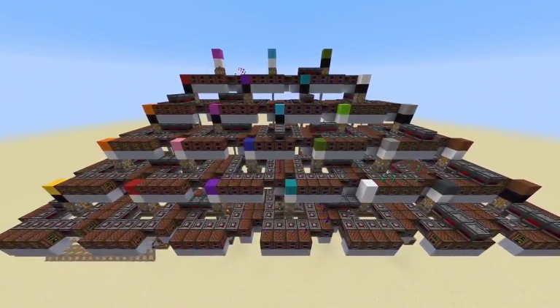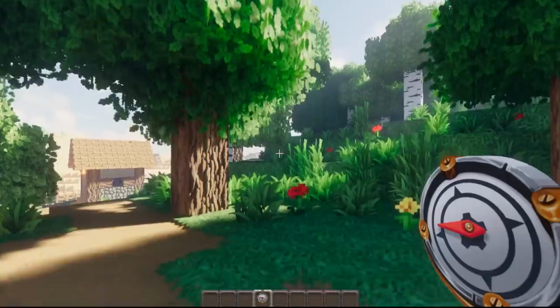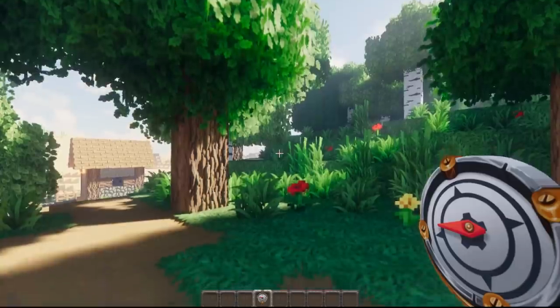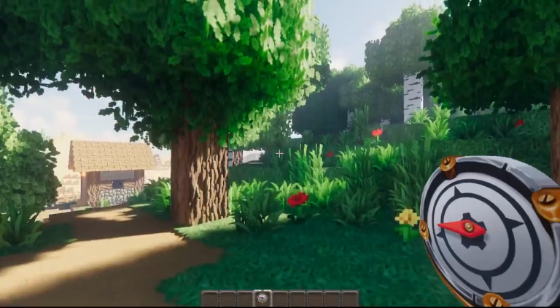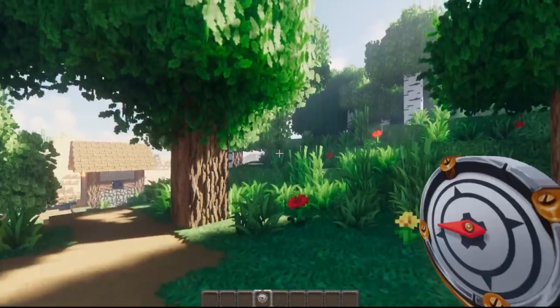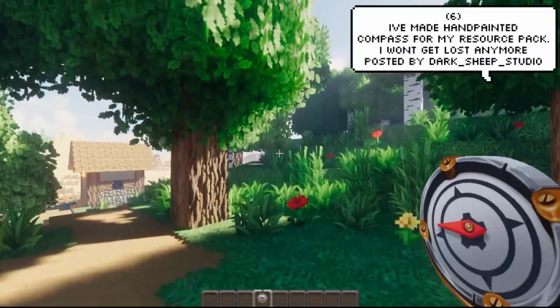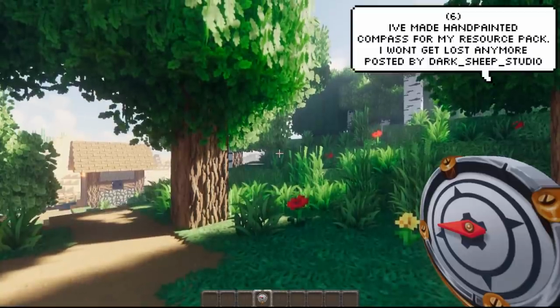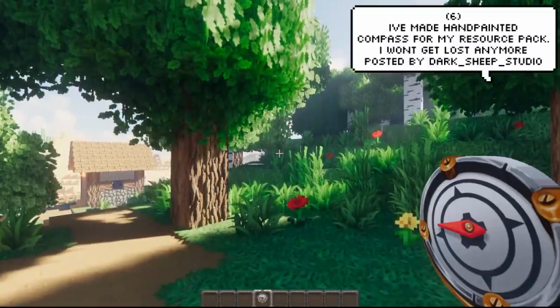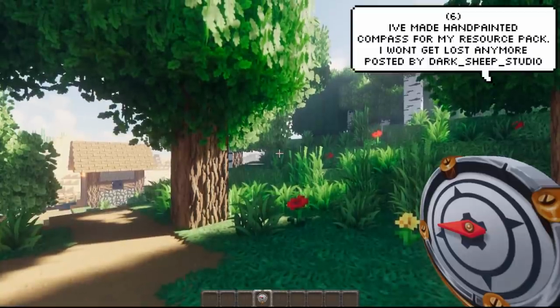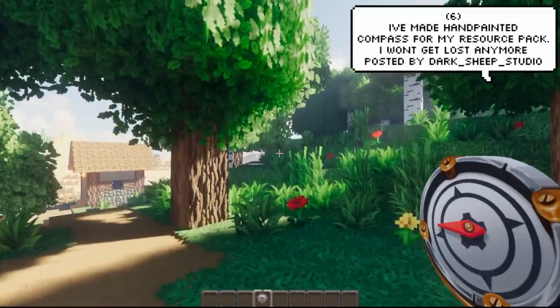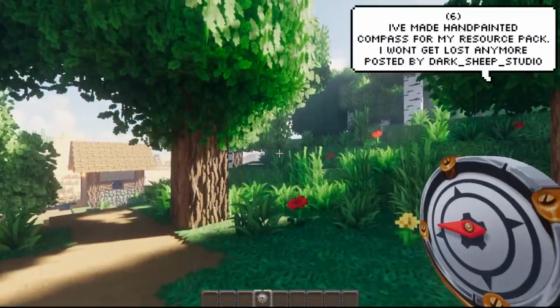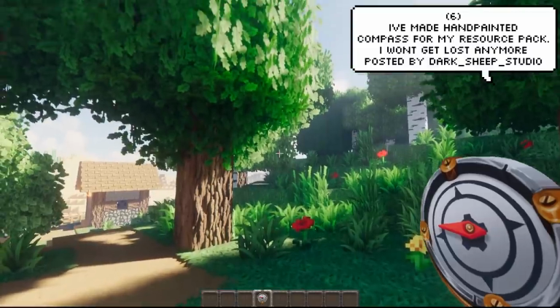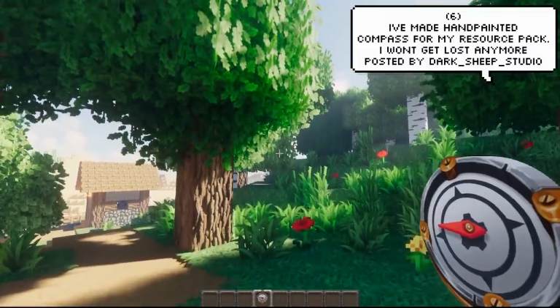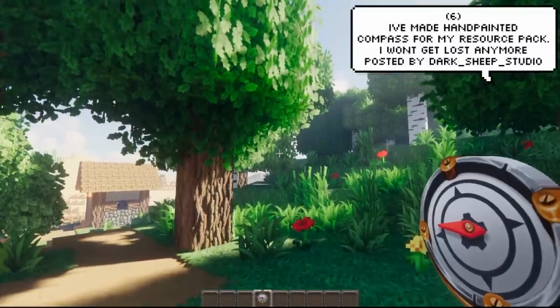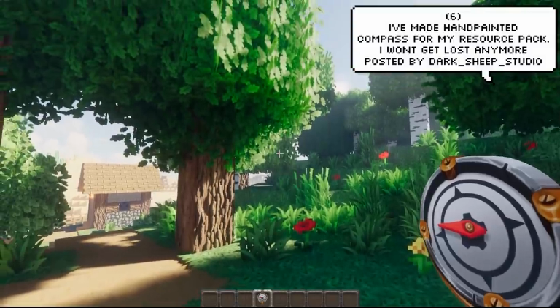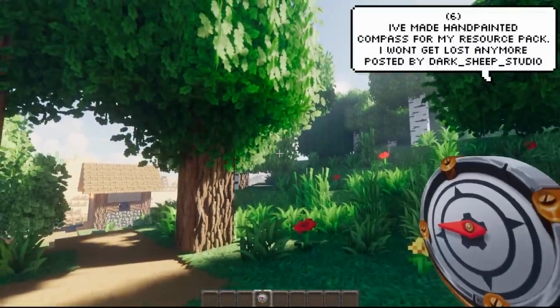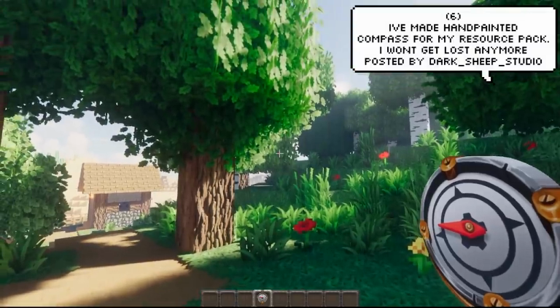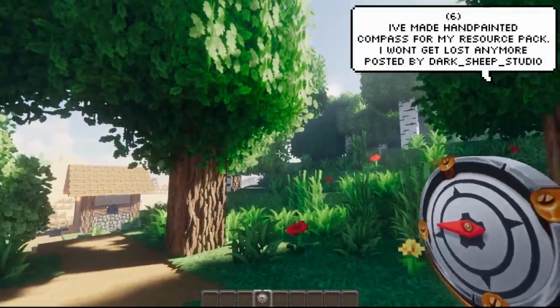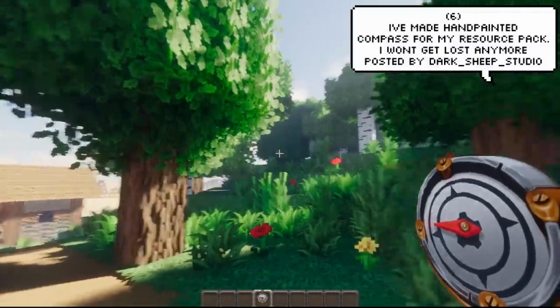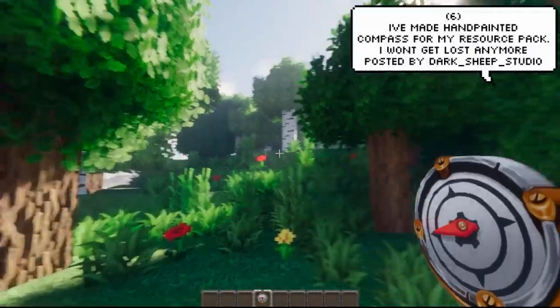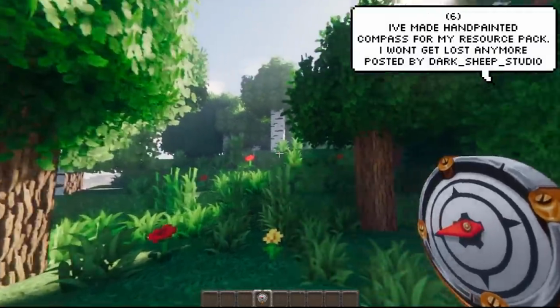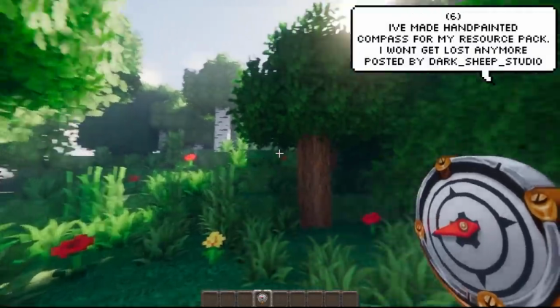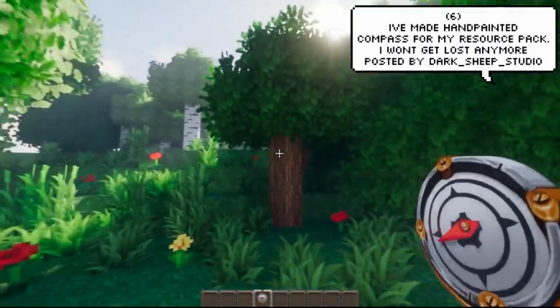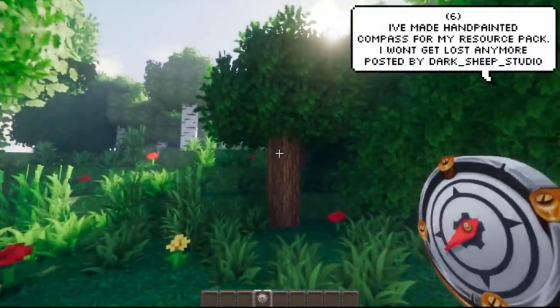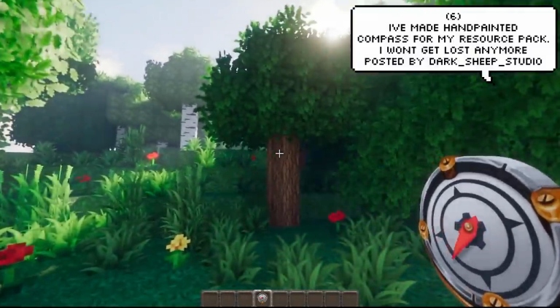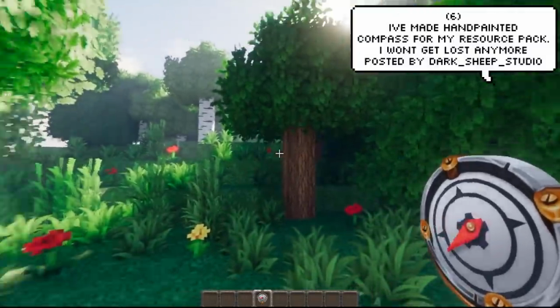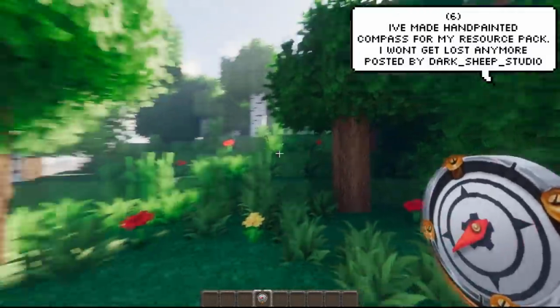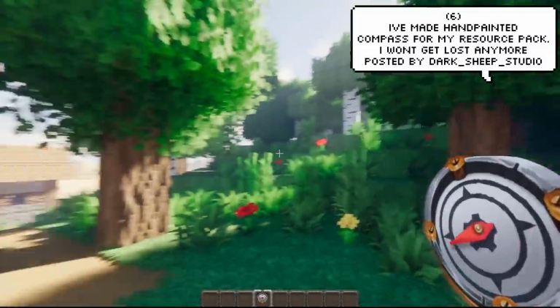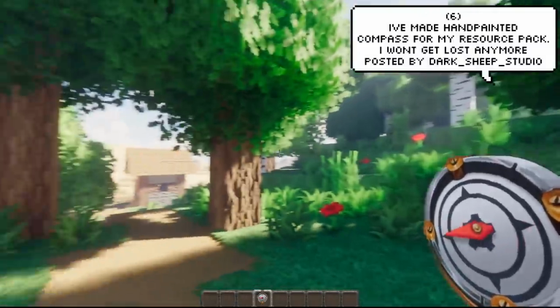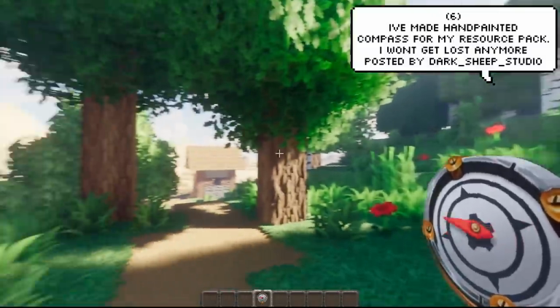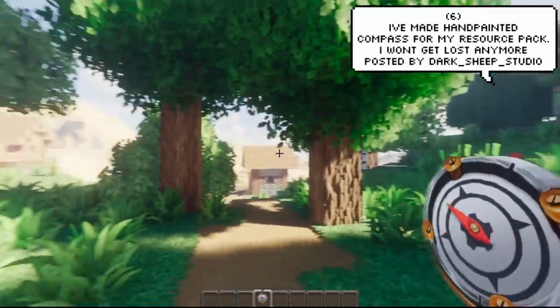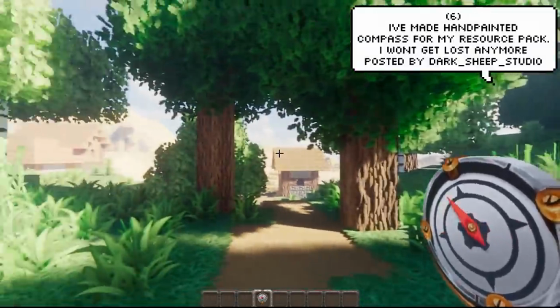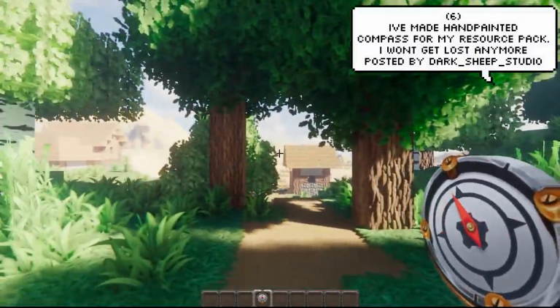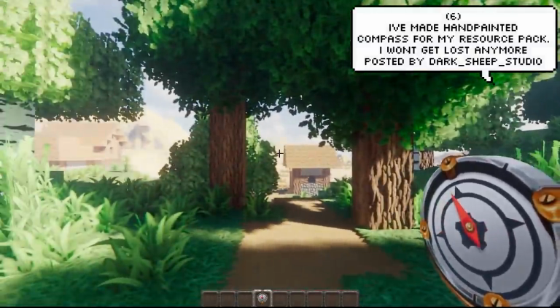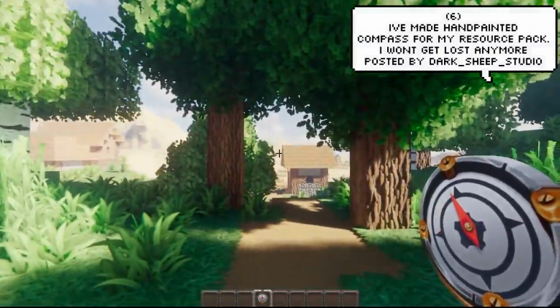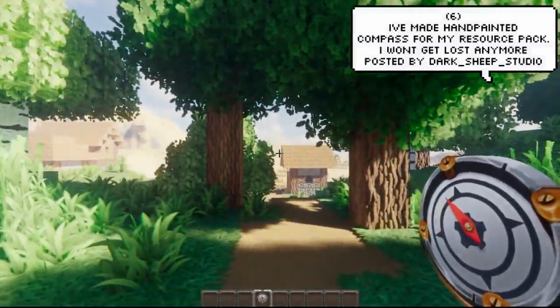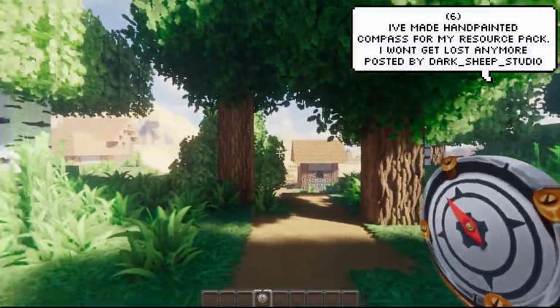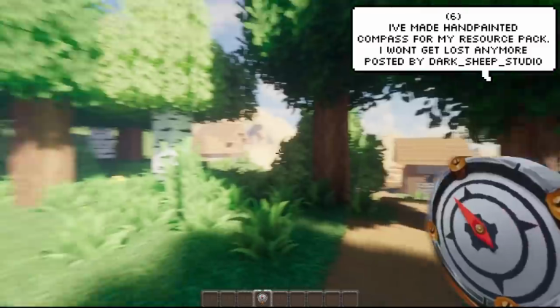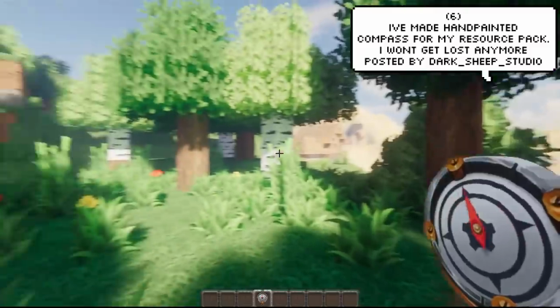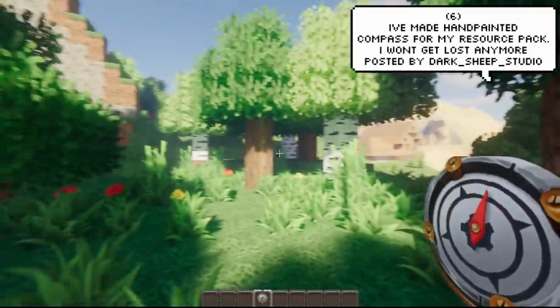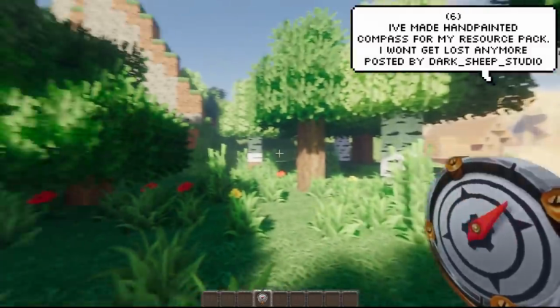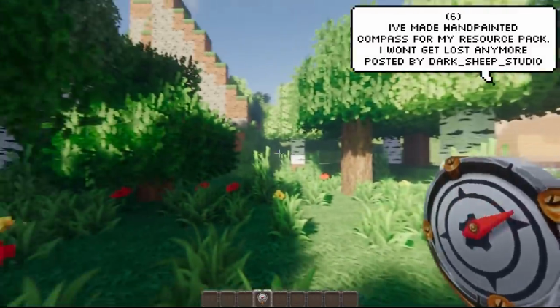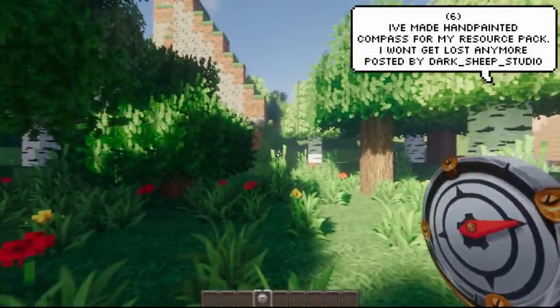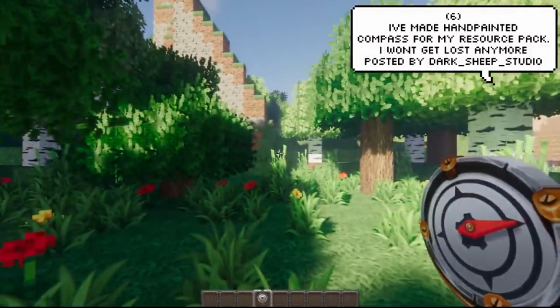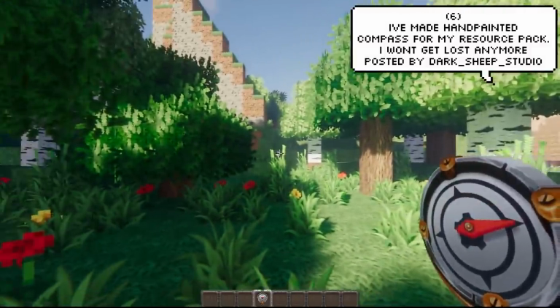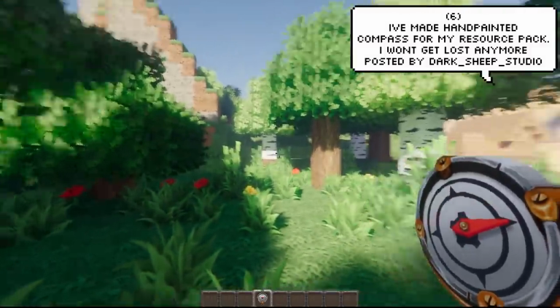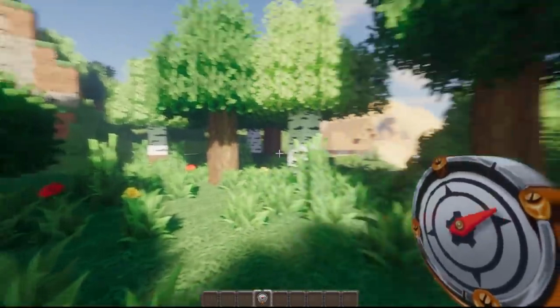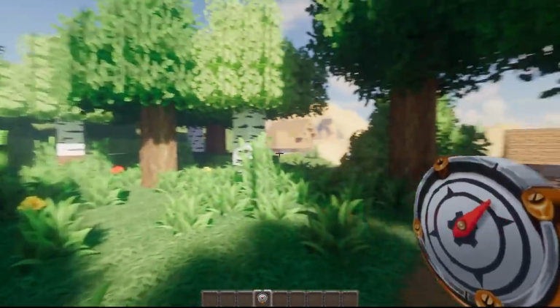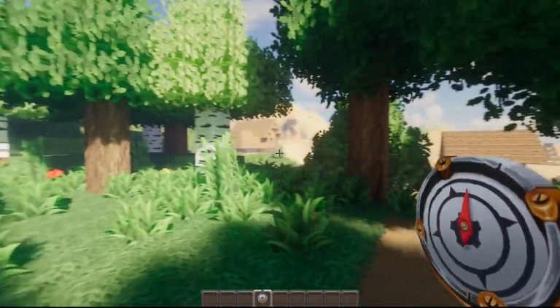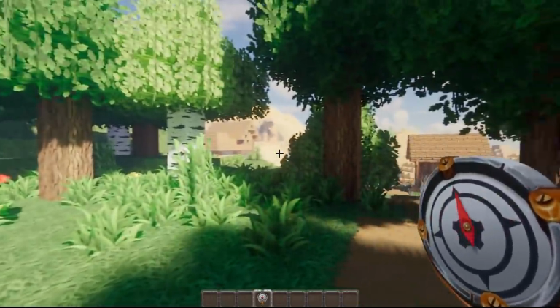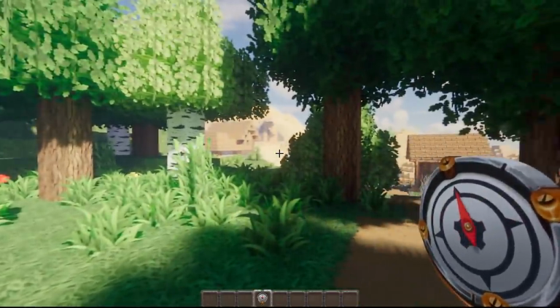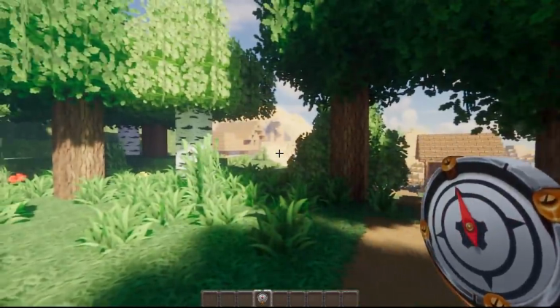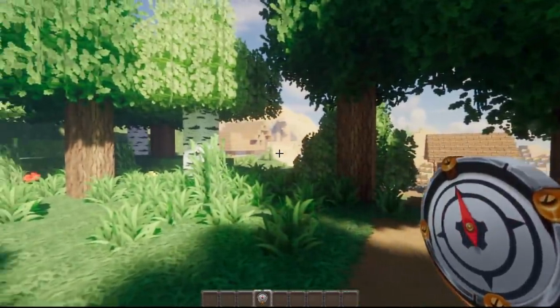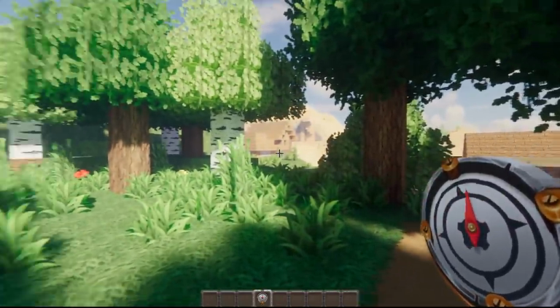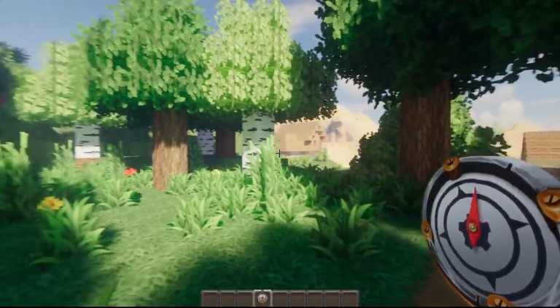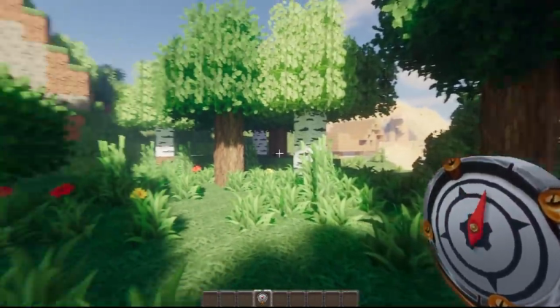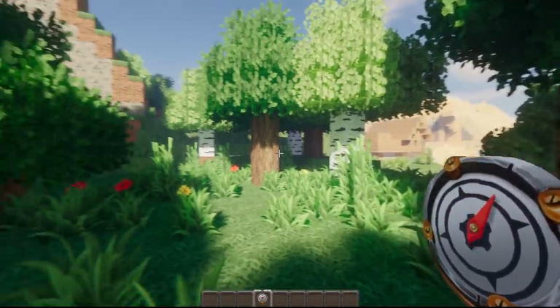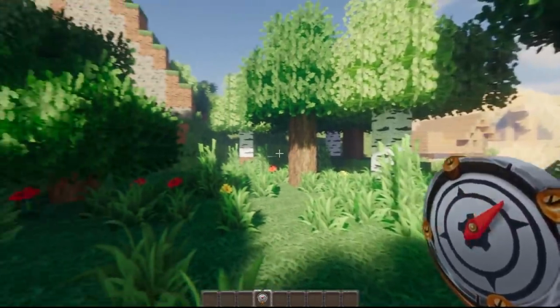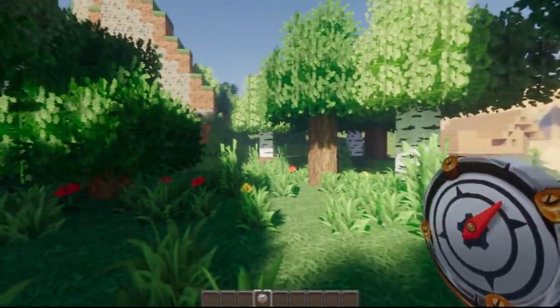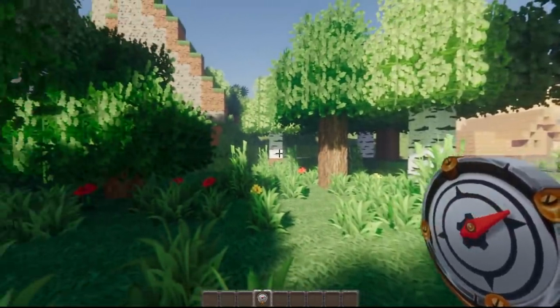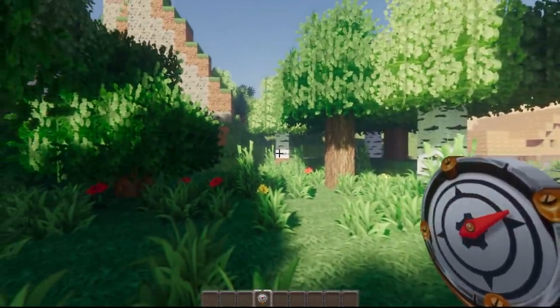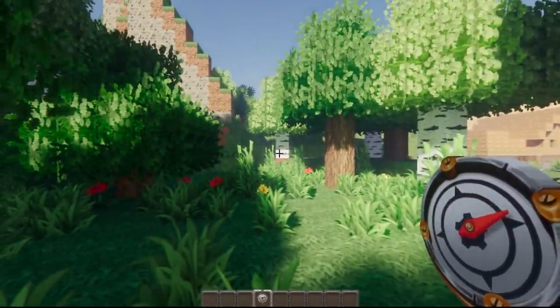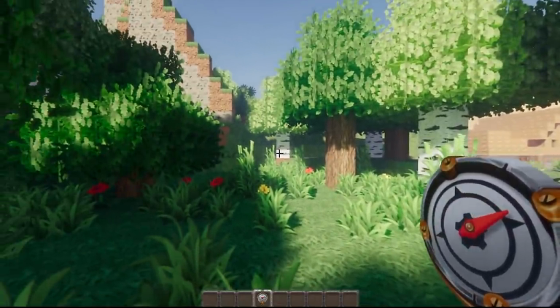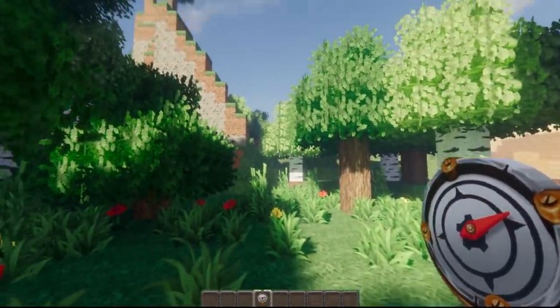Darb Sheep Studio has actually created this resource pack that adds in a hand-painted compass. It looks so much better than the default design, in my opinion.